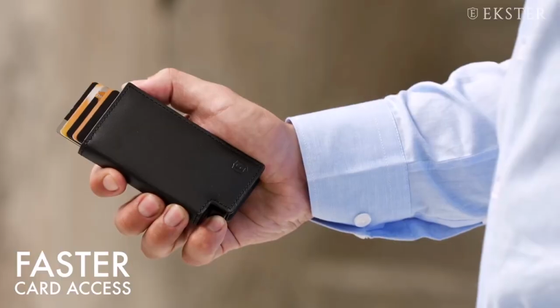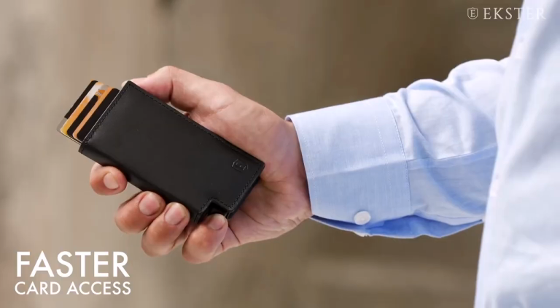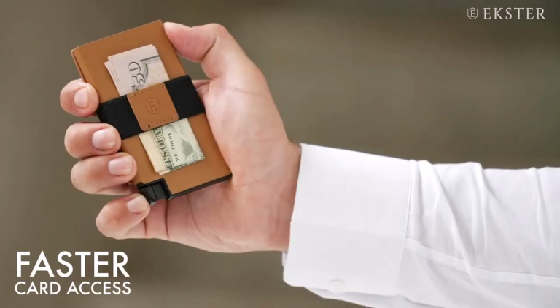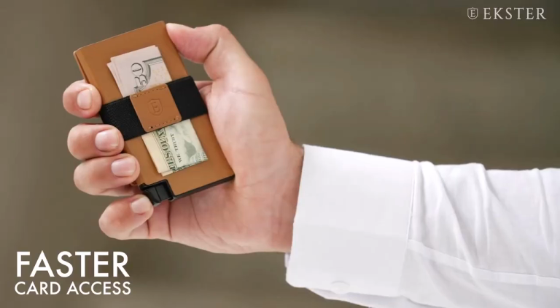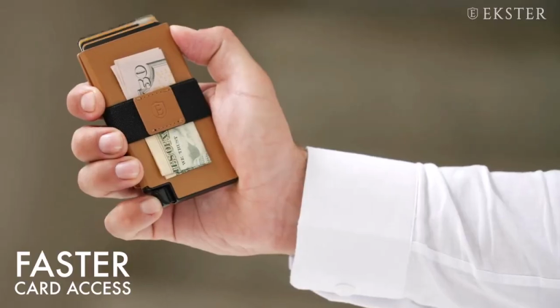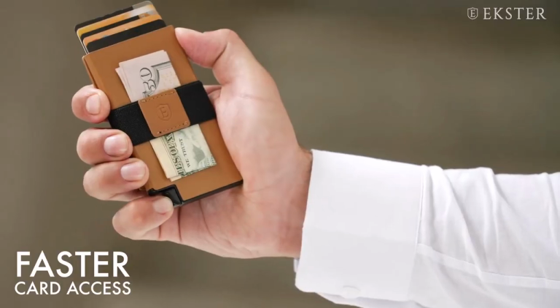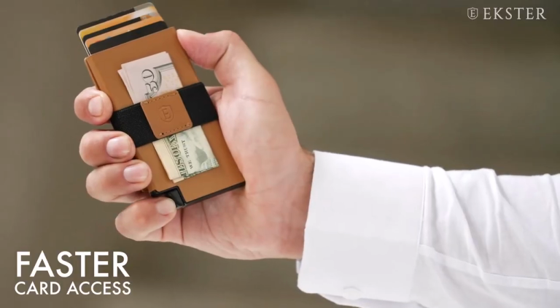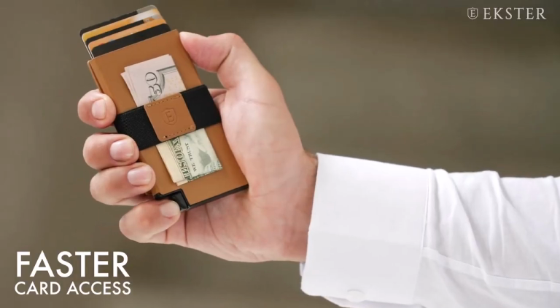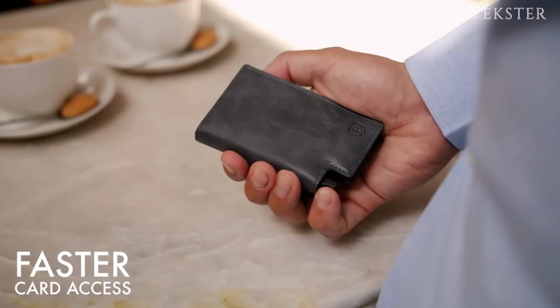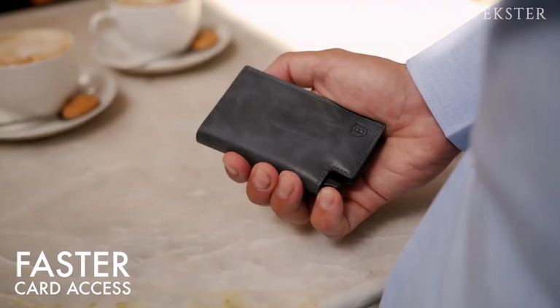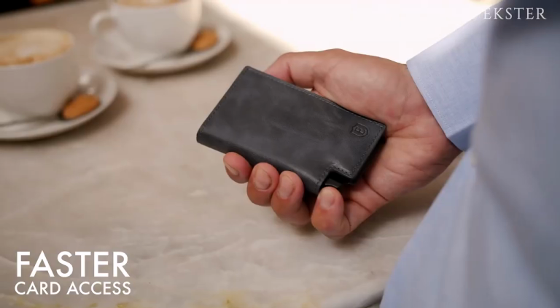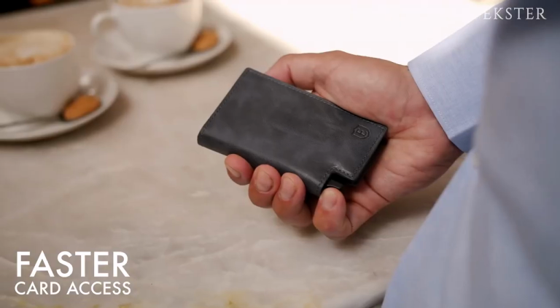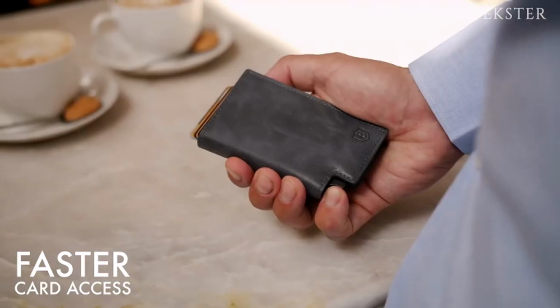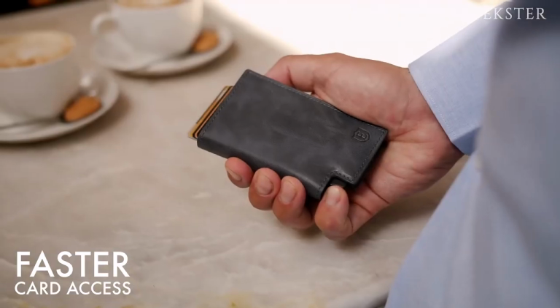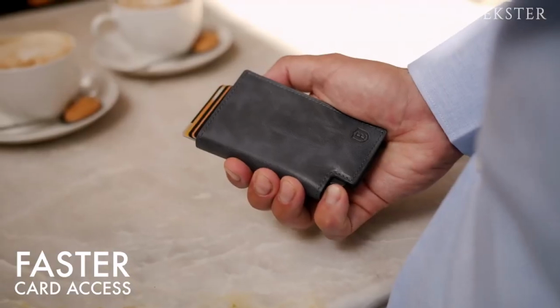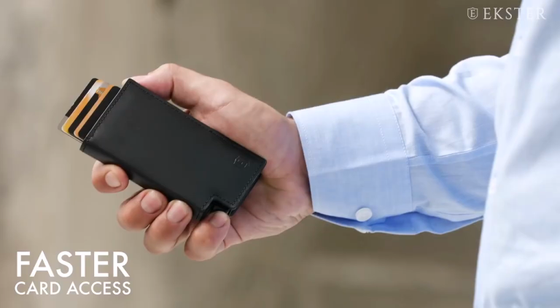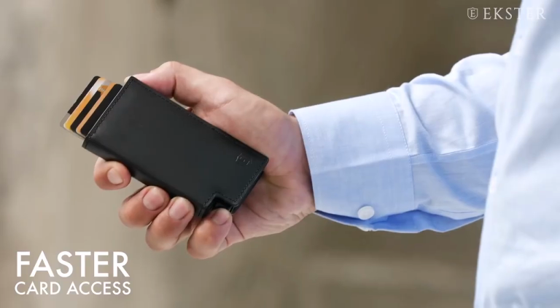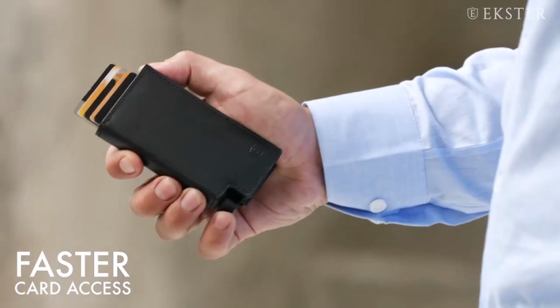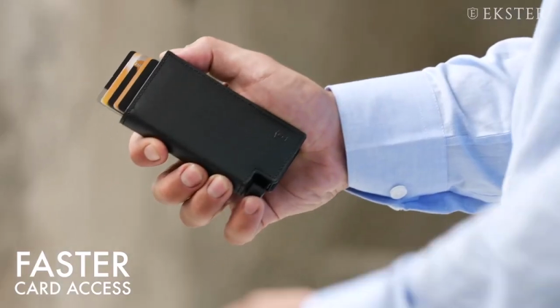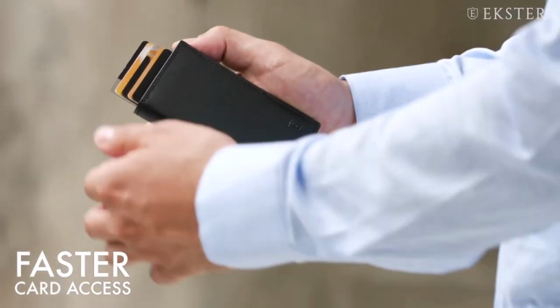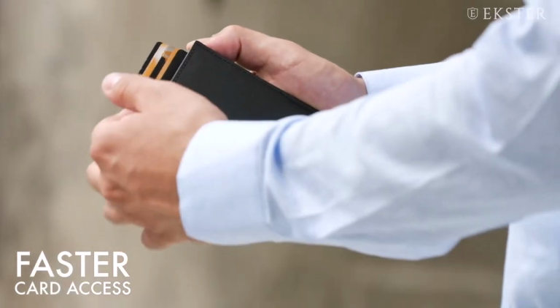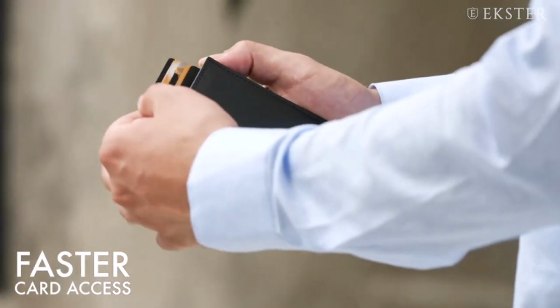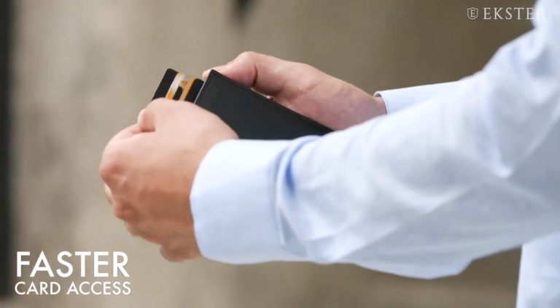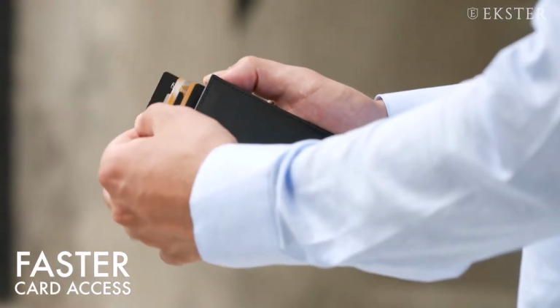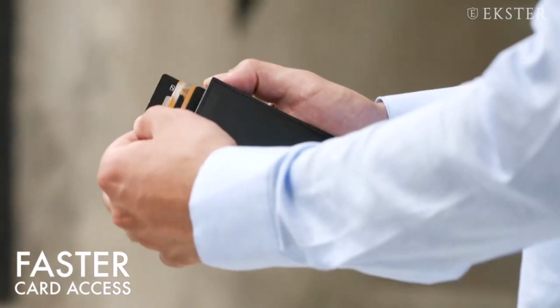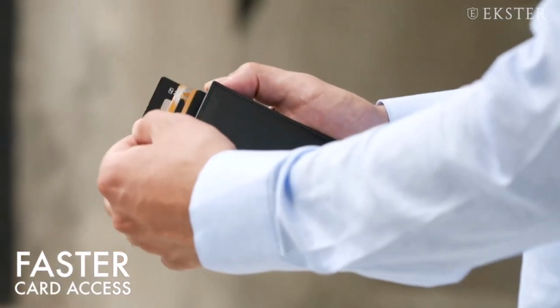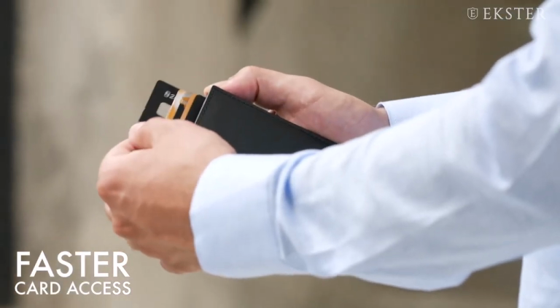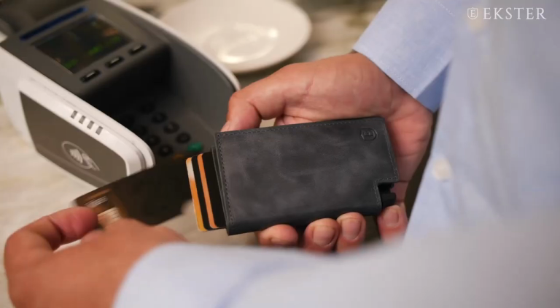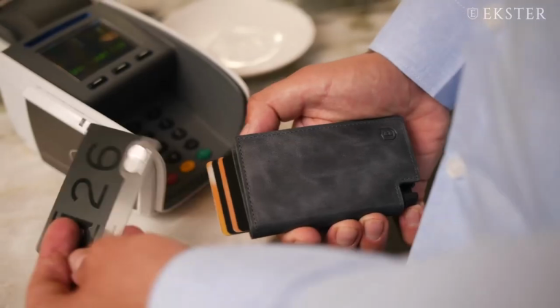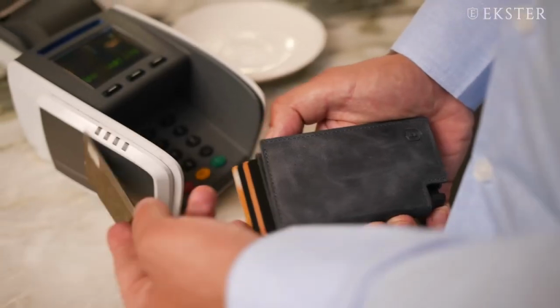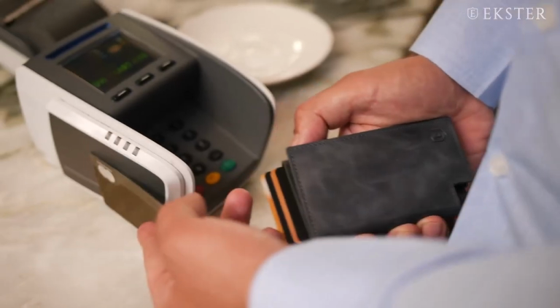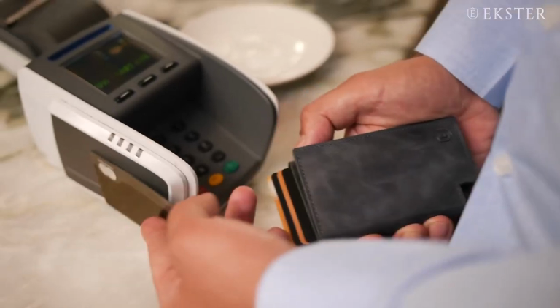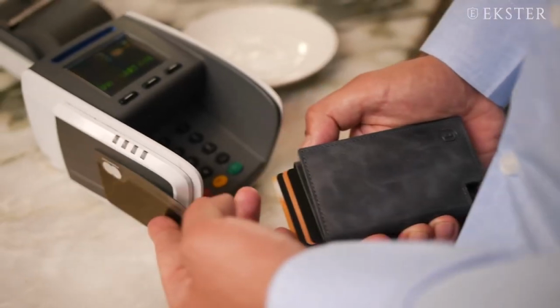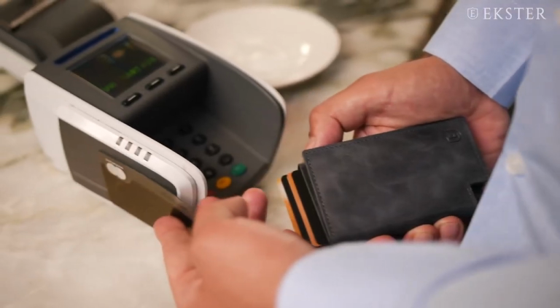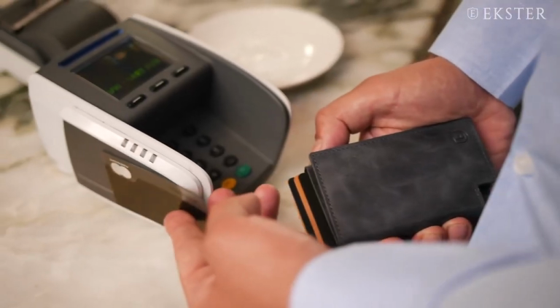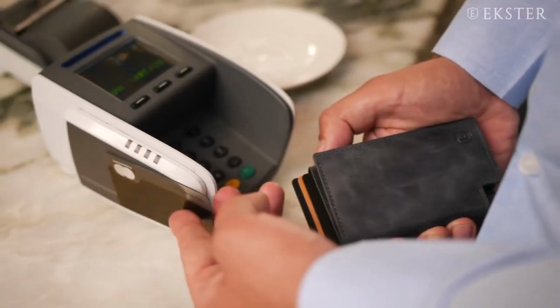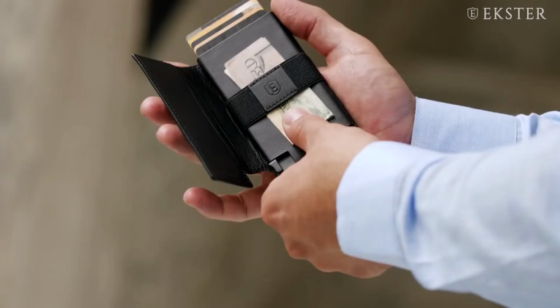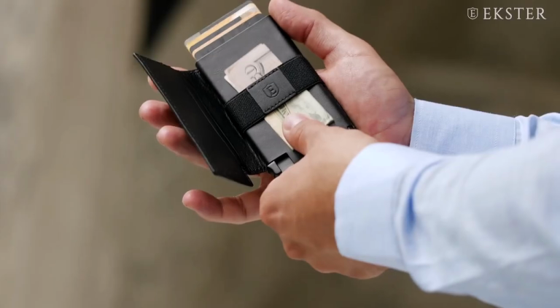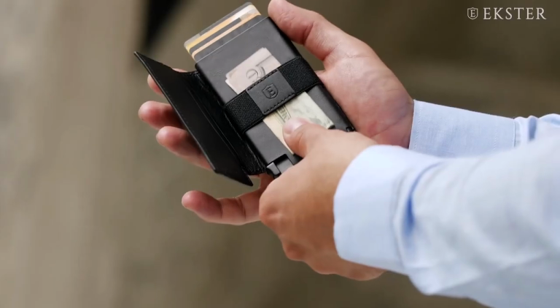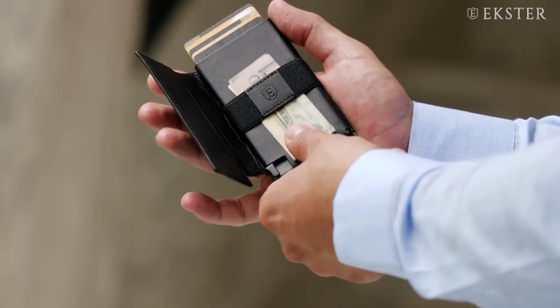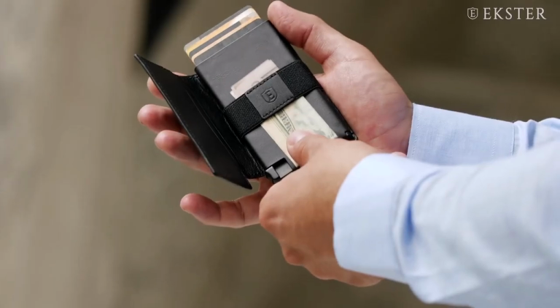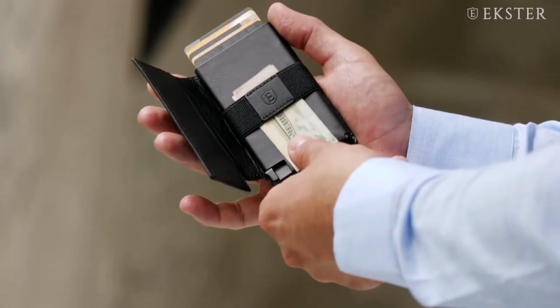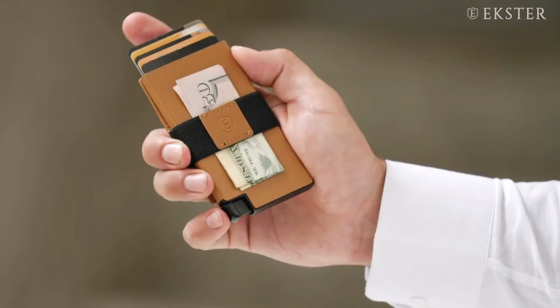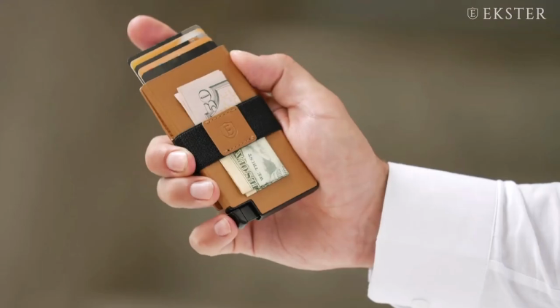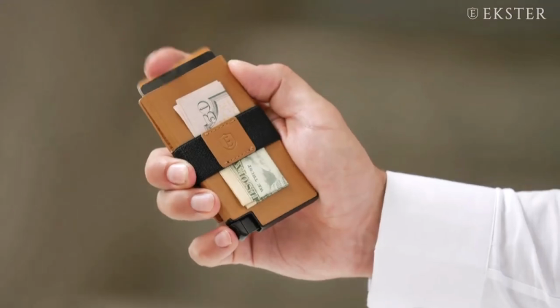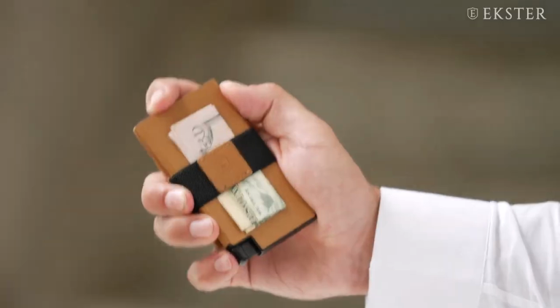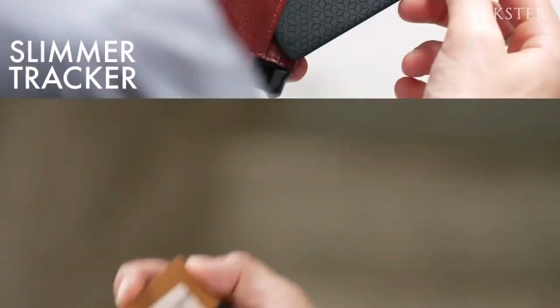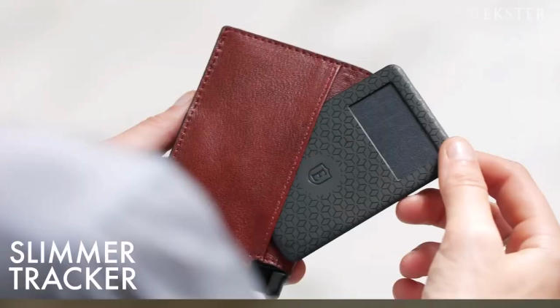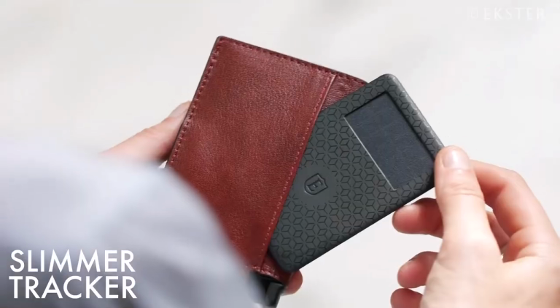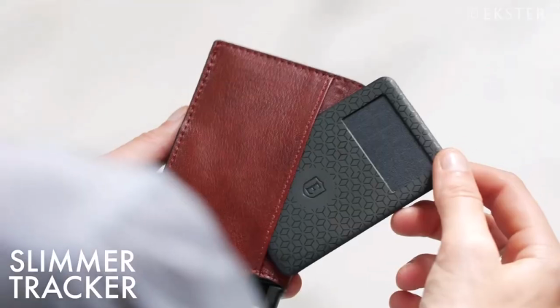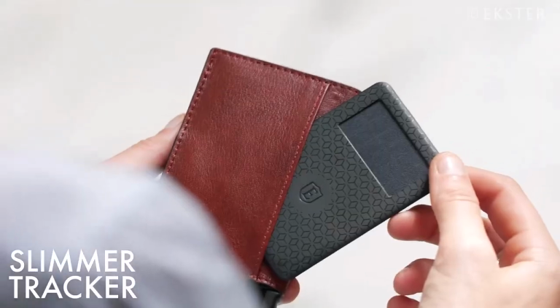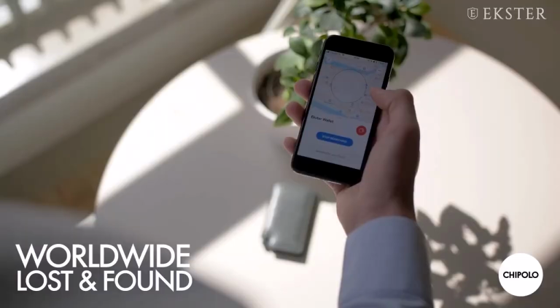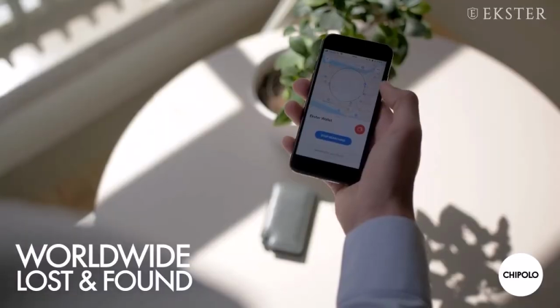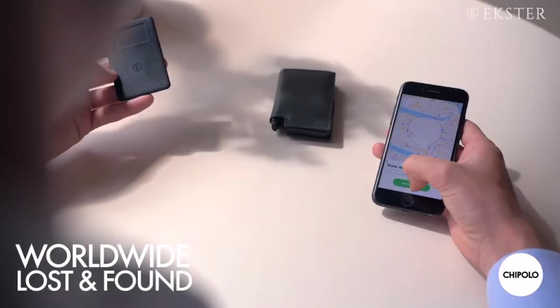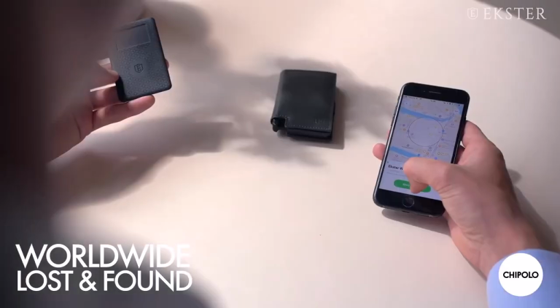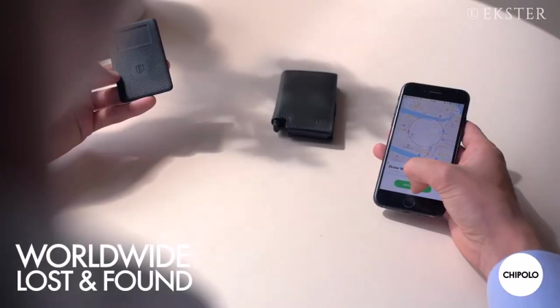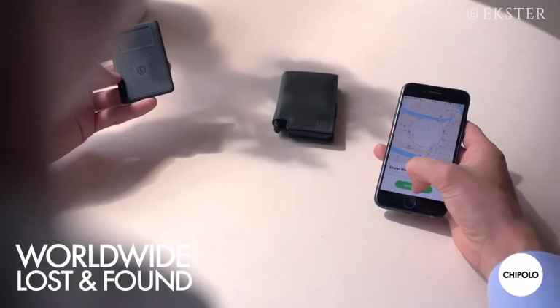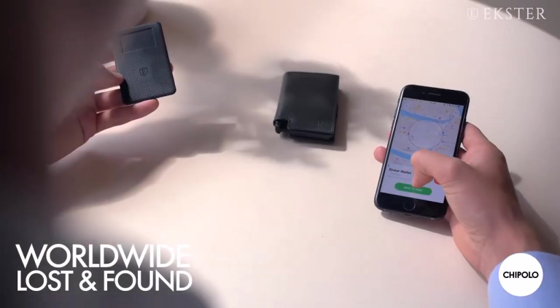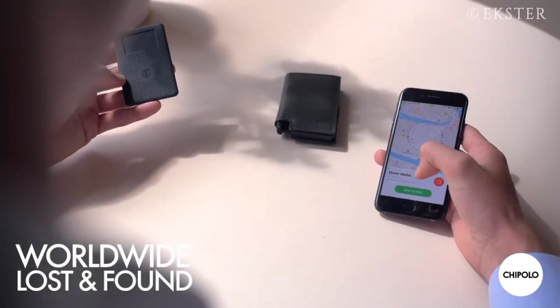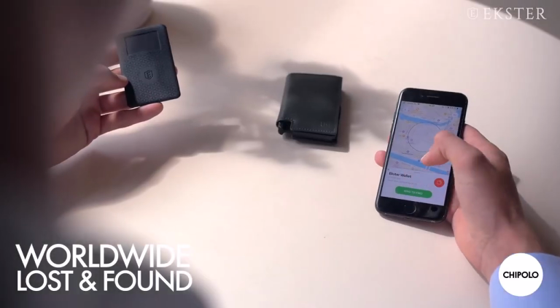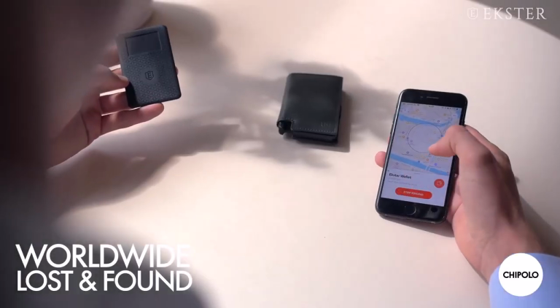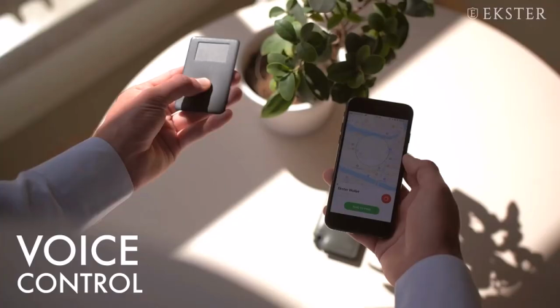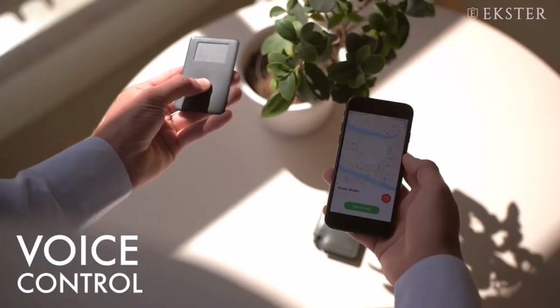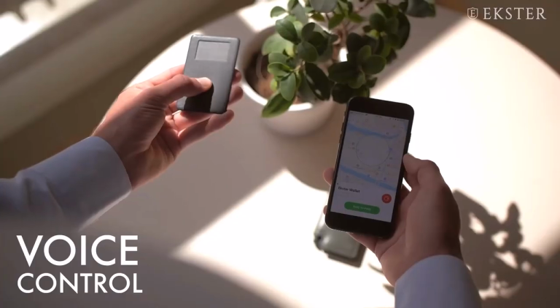In this video, we will look at some of the best EDC wallets available on the market. Let's get into the video.